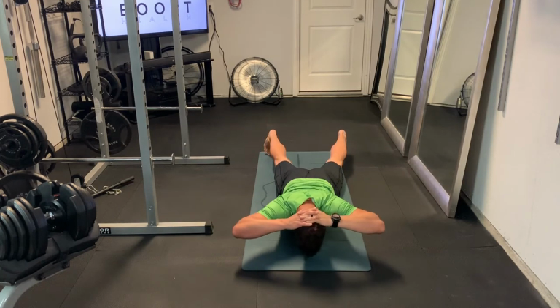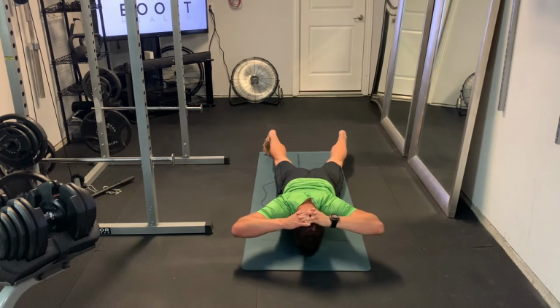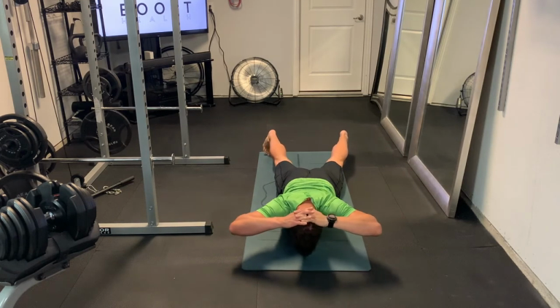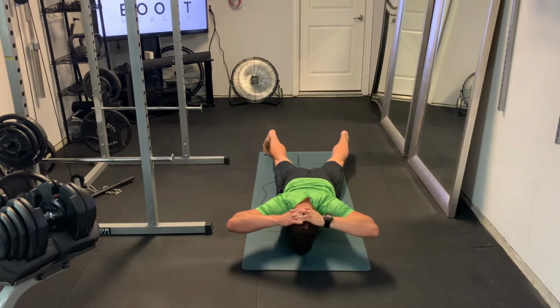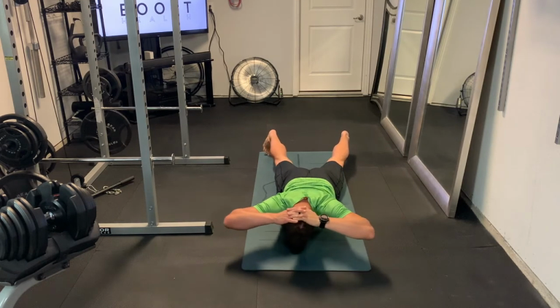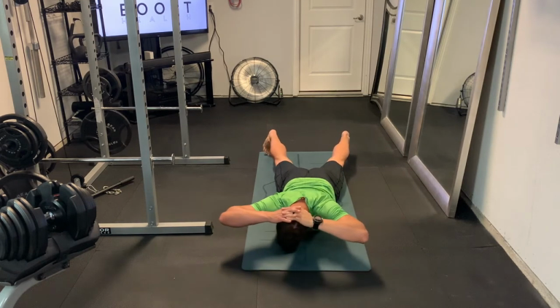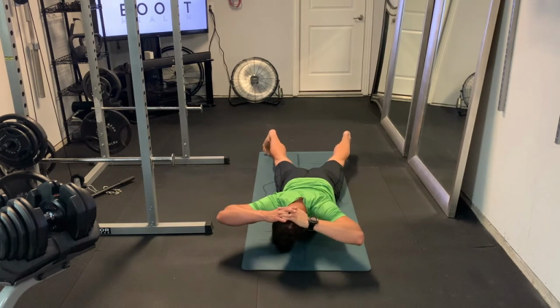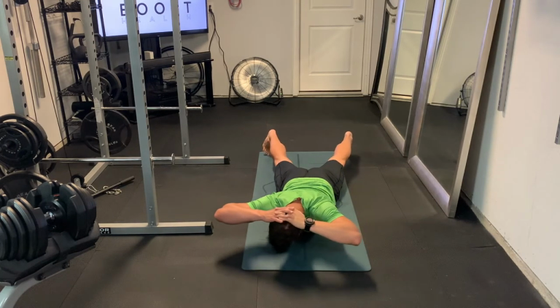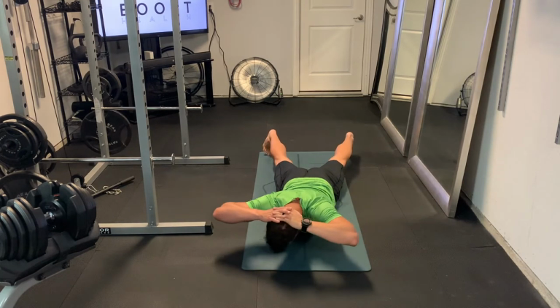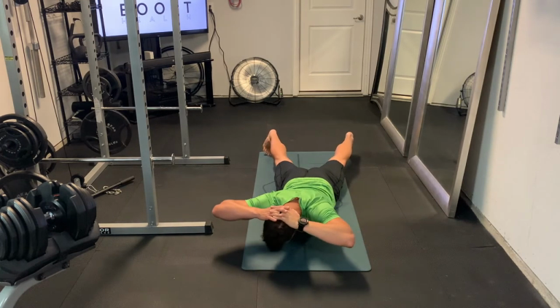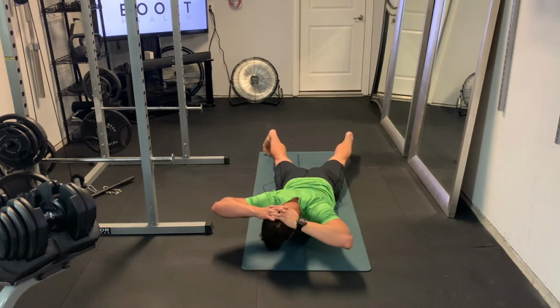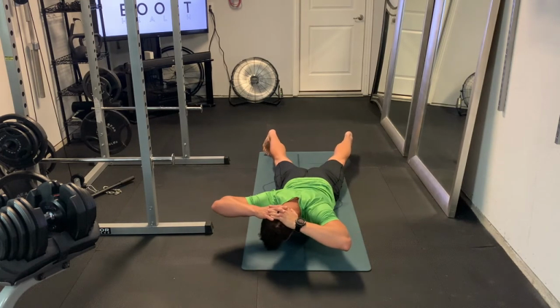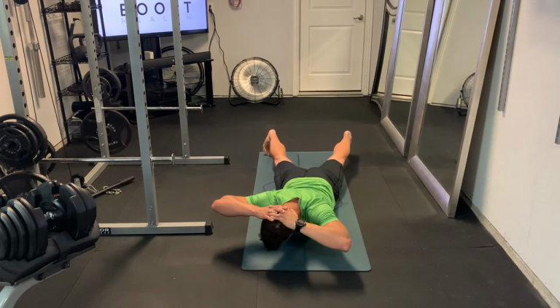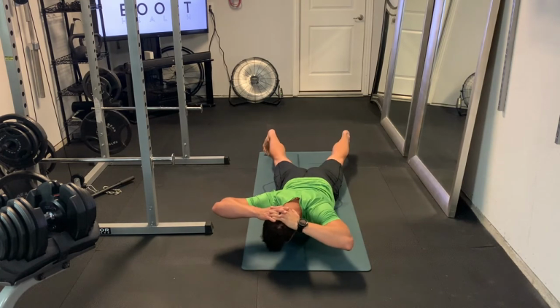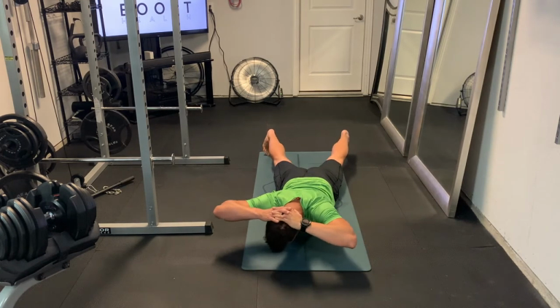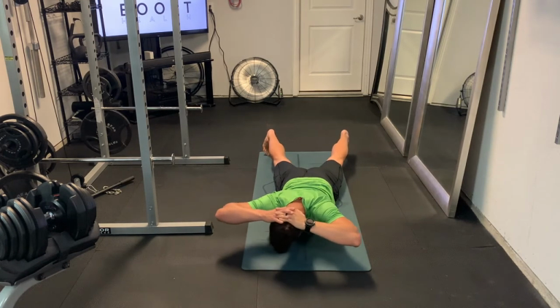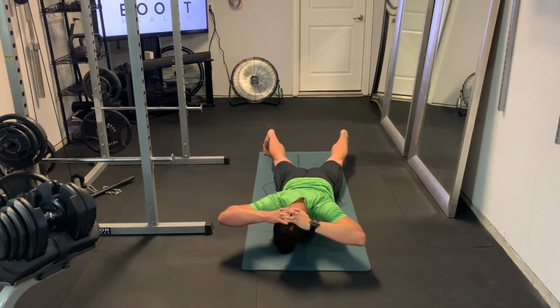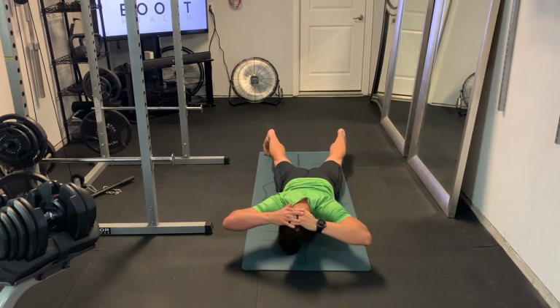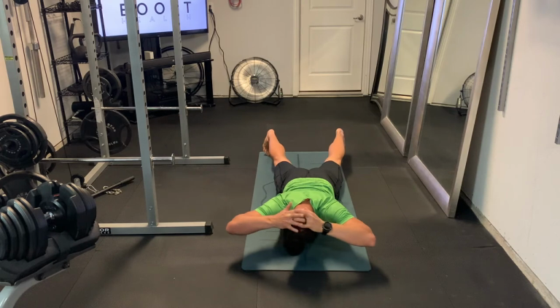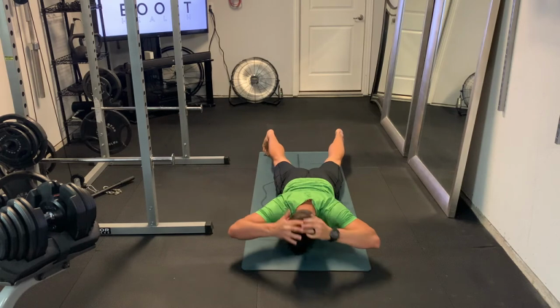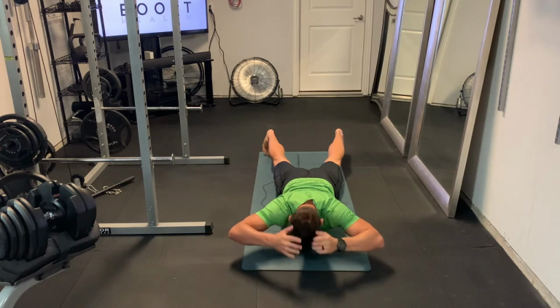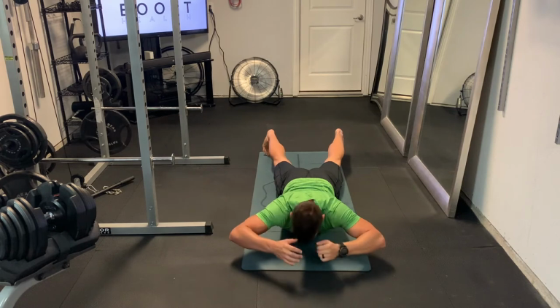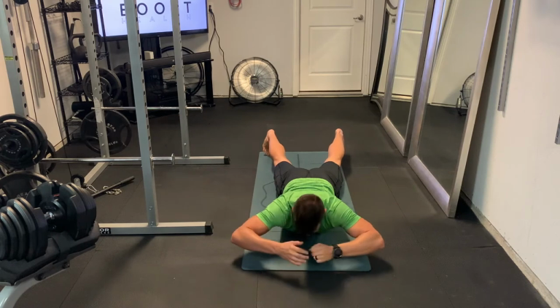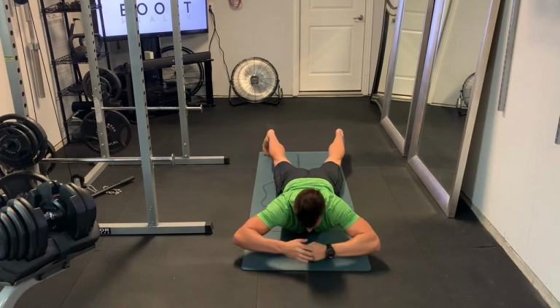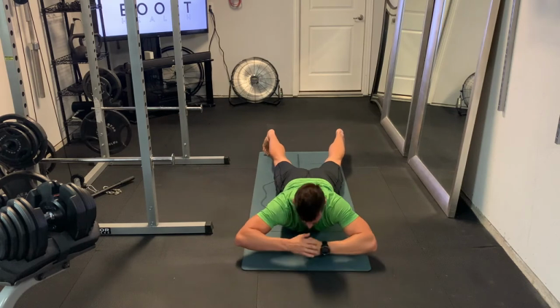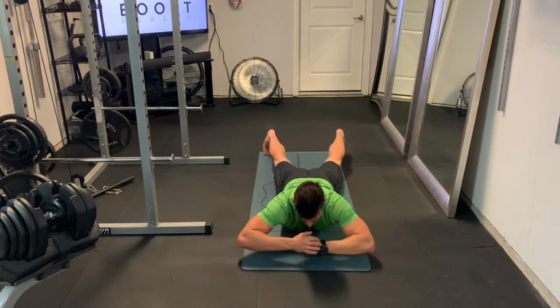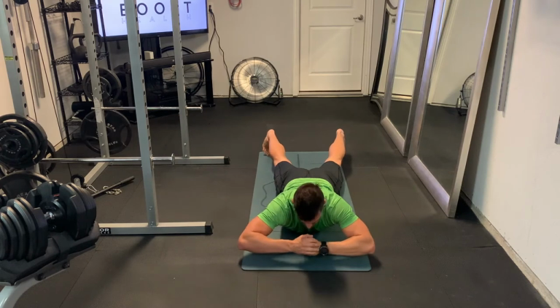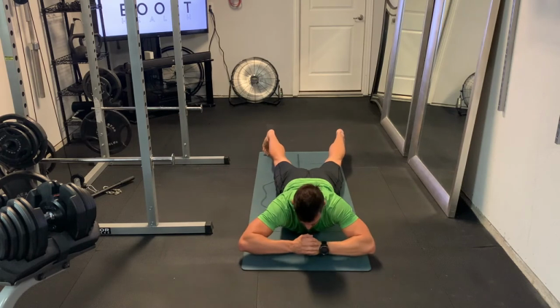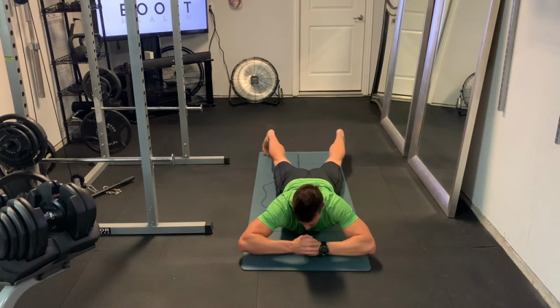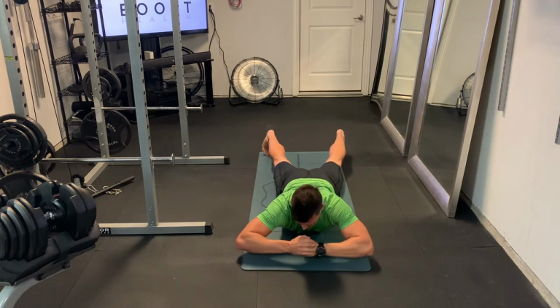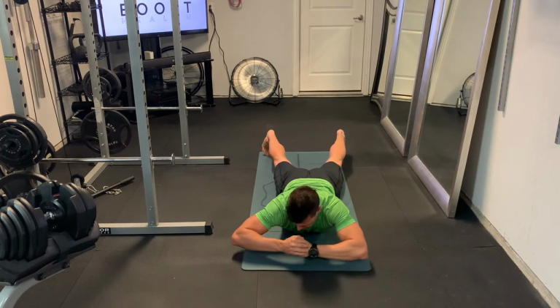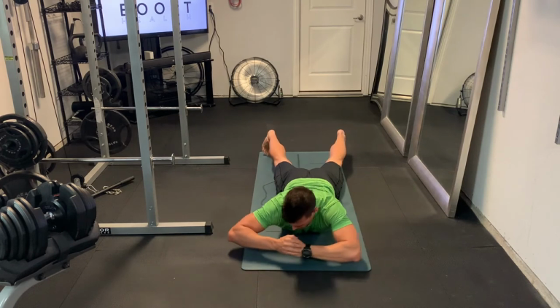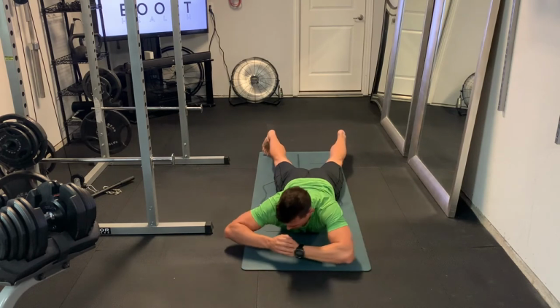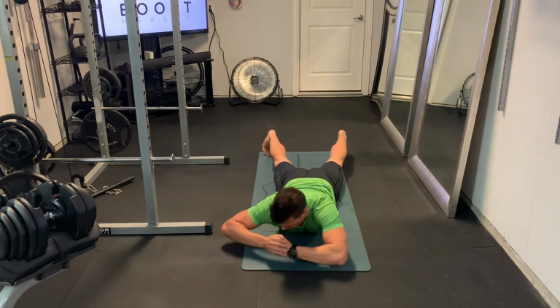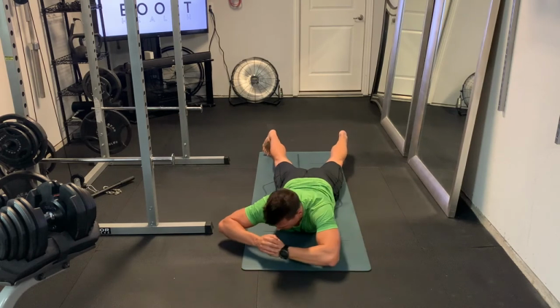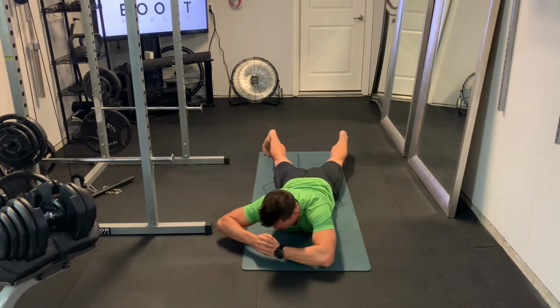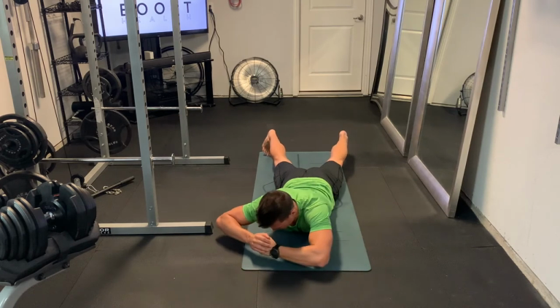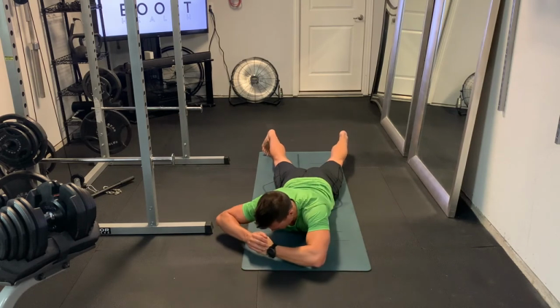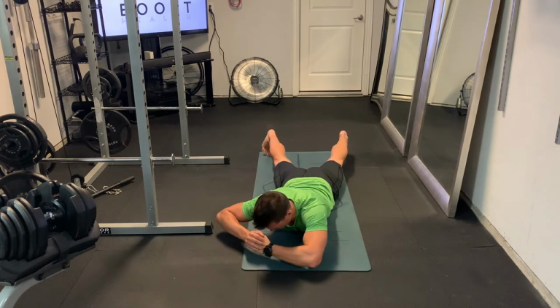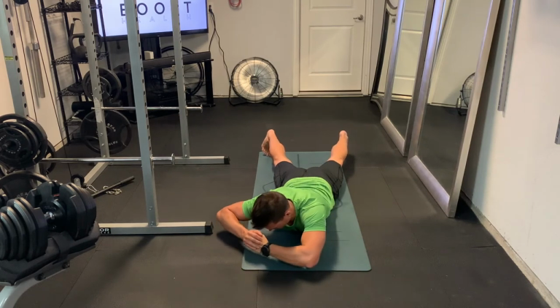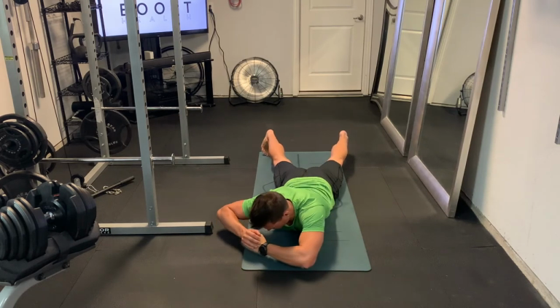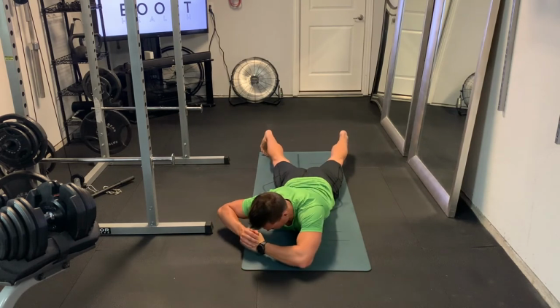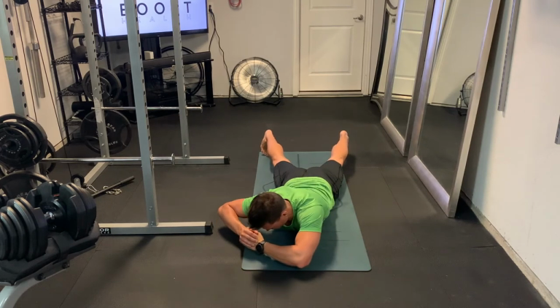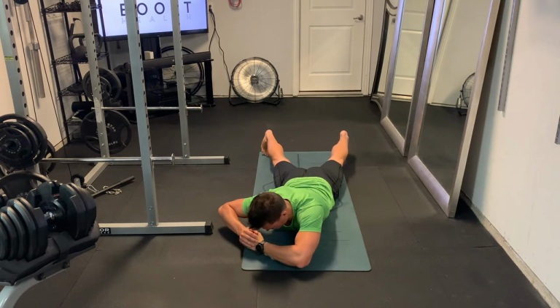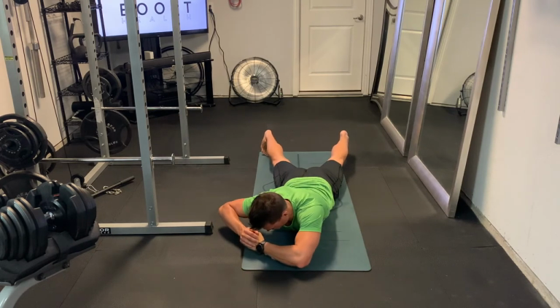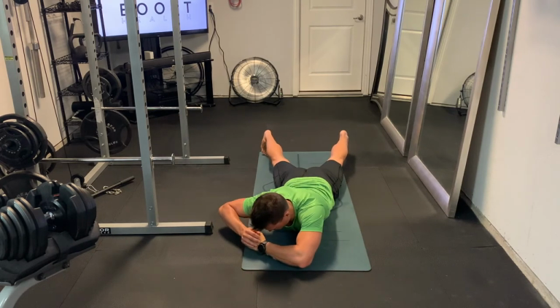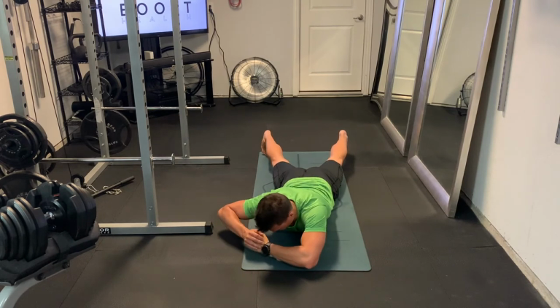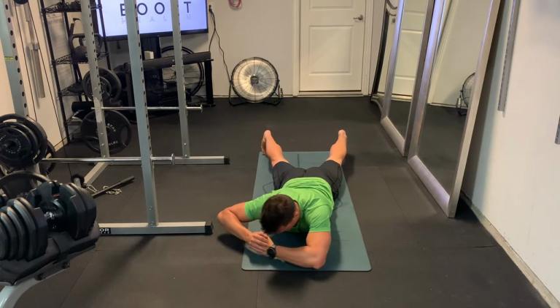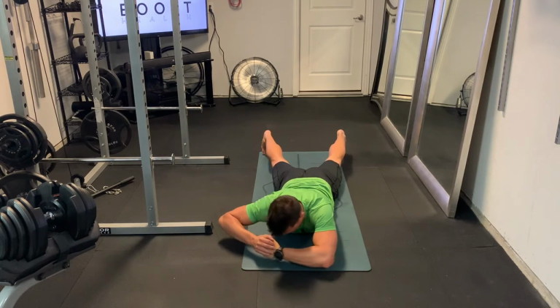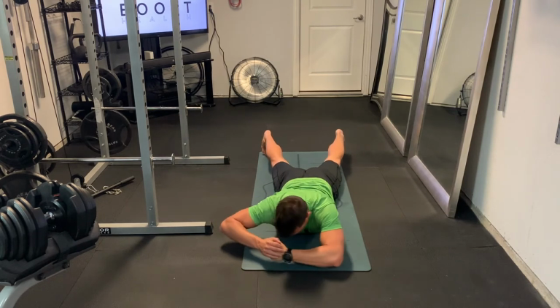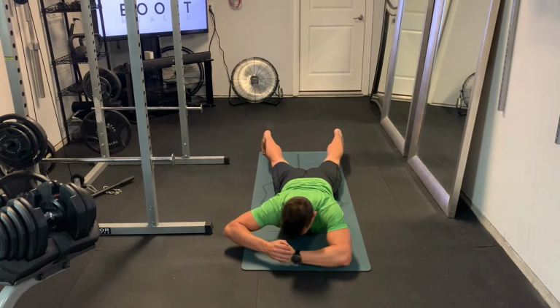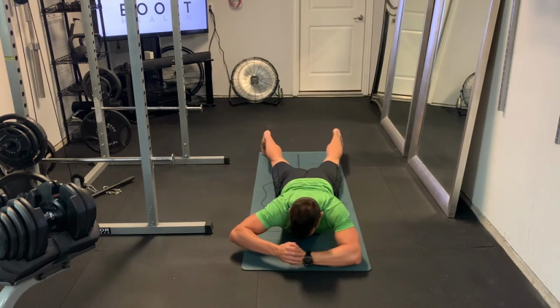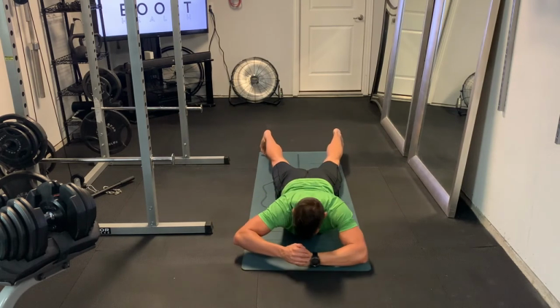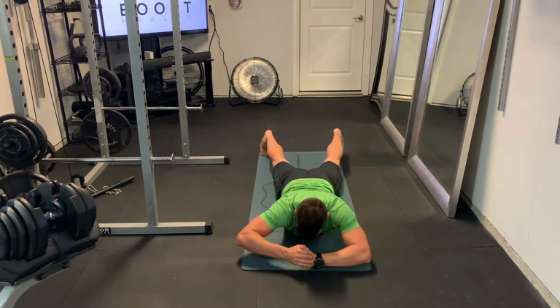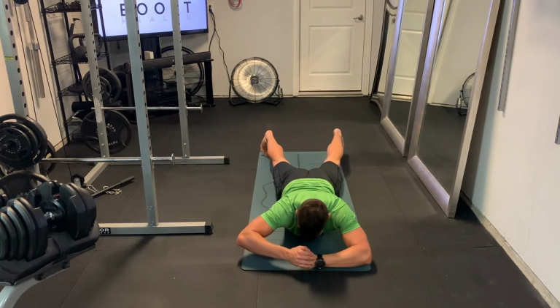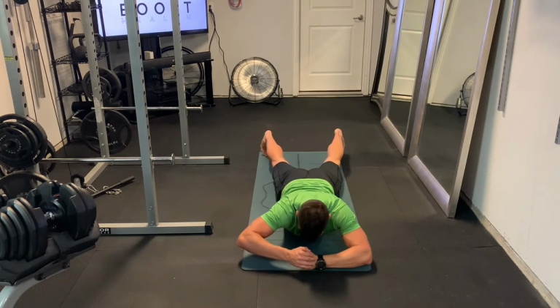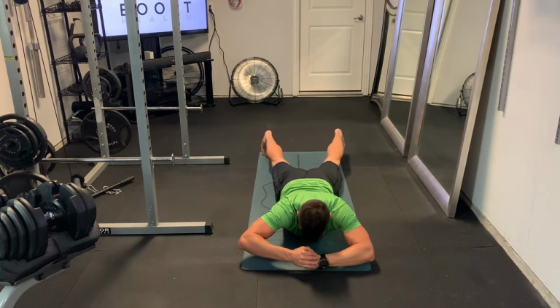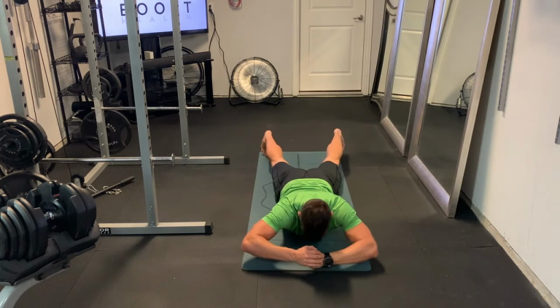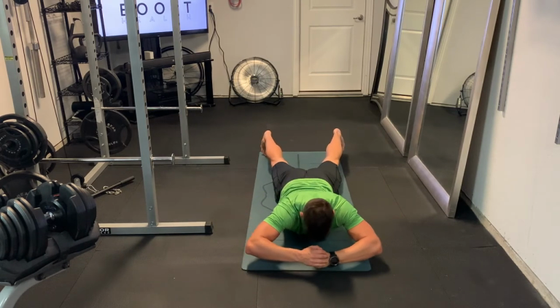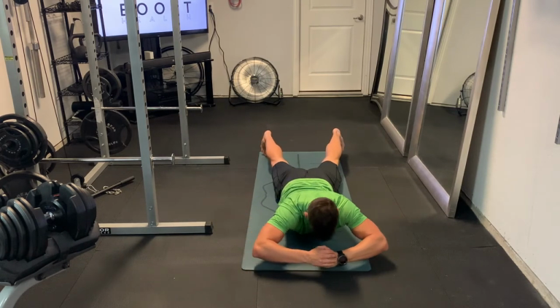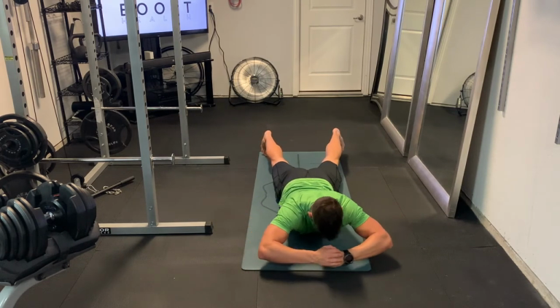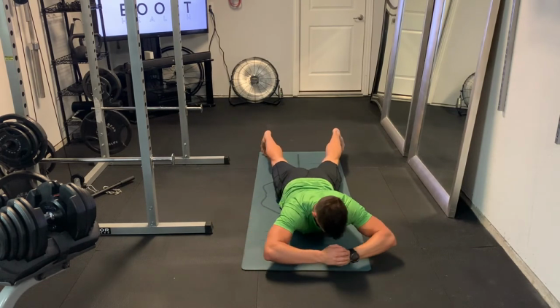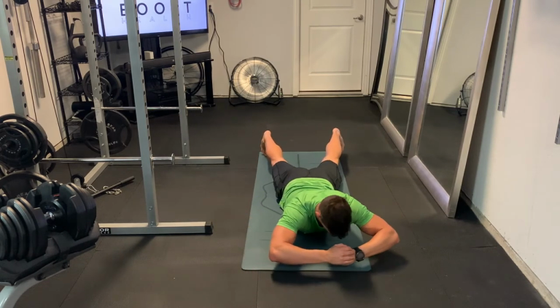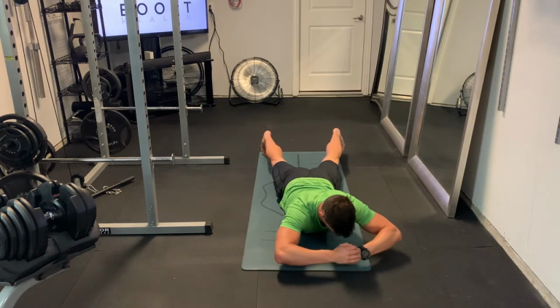Now here I've got my hands behind my head, but if you don't have the shoulder mobility for that, you can also put your hands in front of the head like you see here.